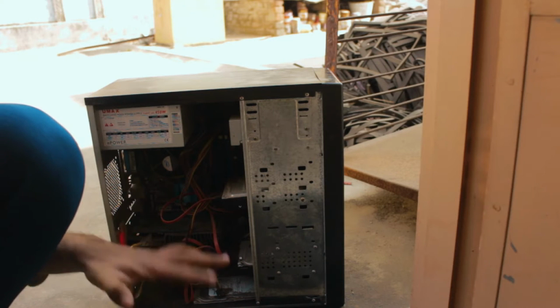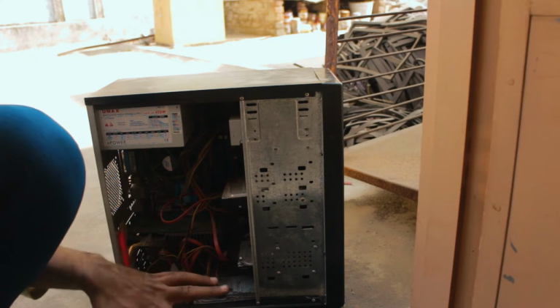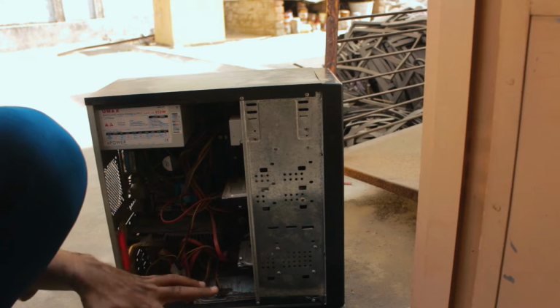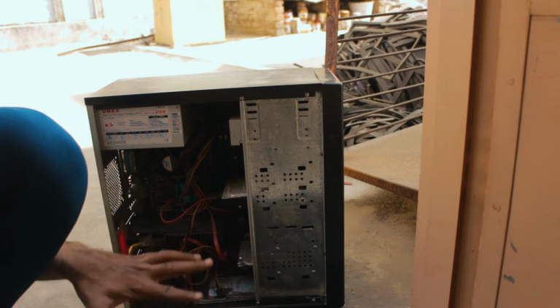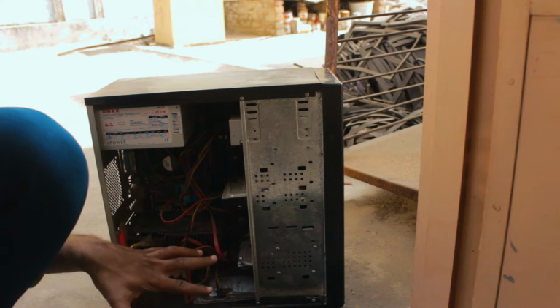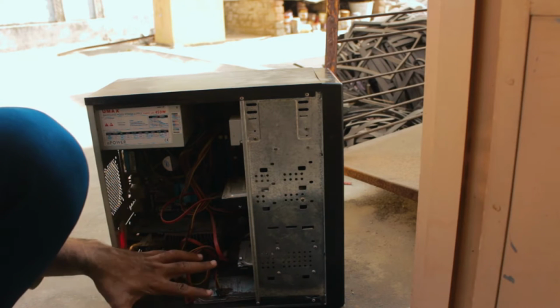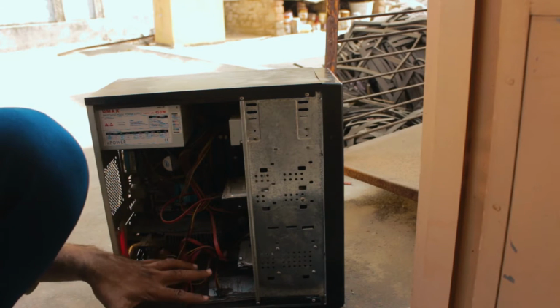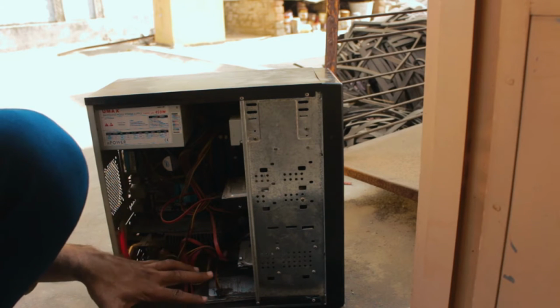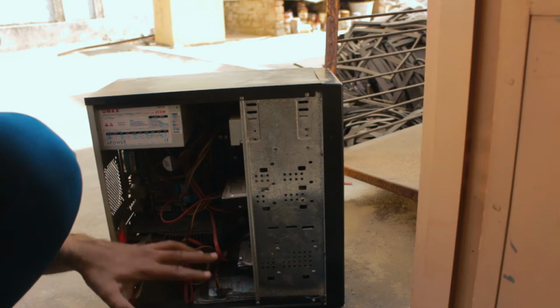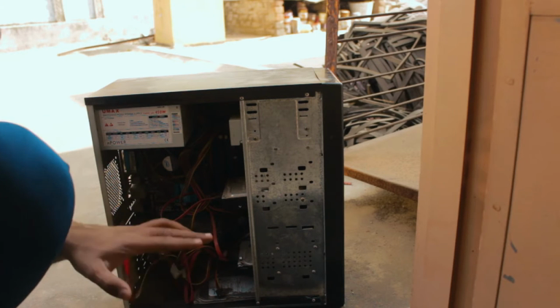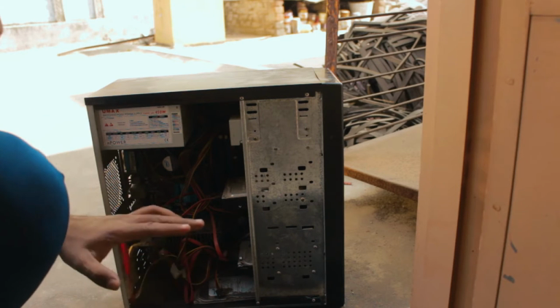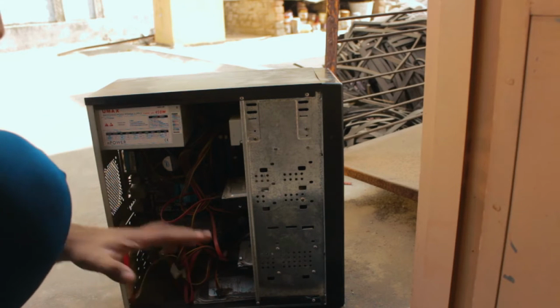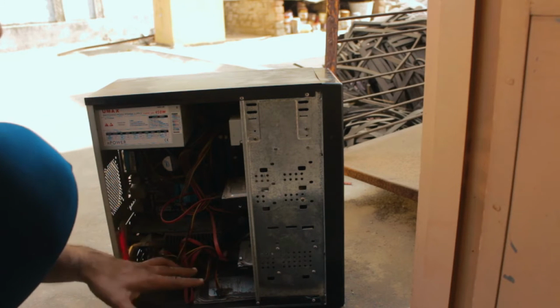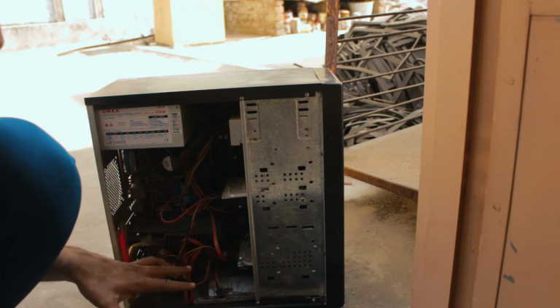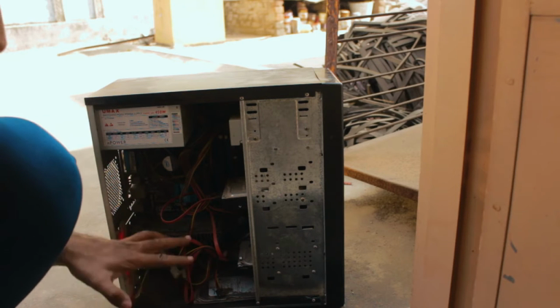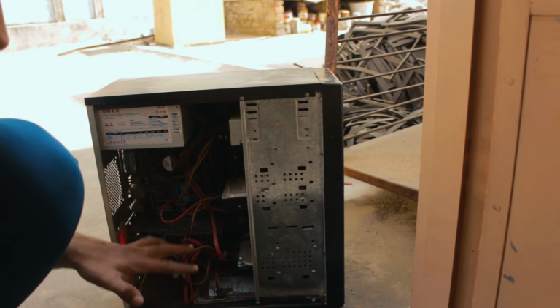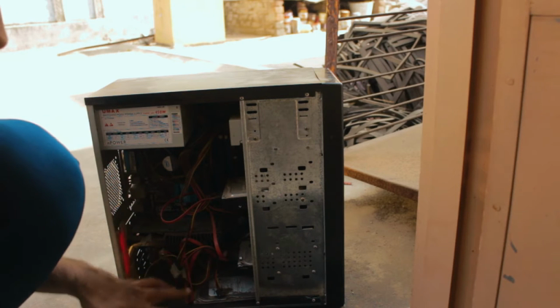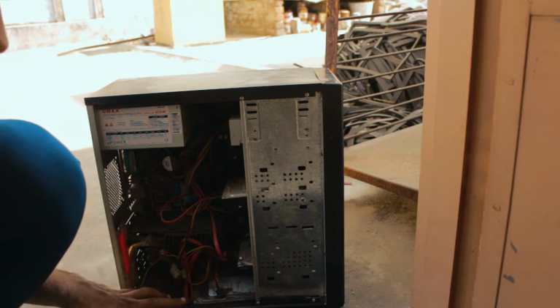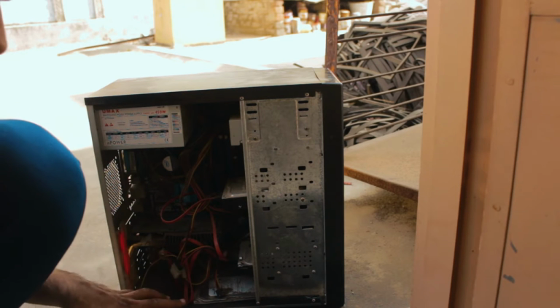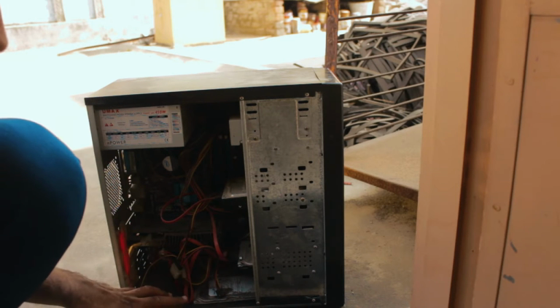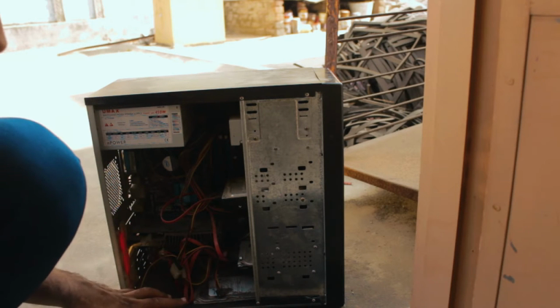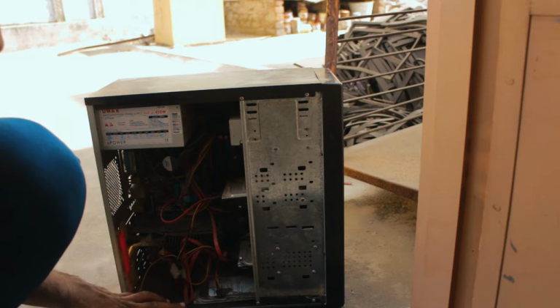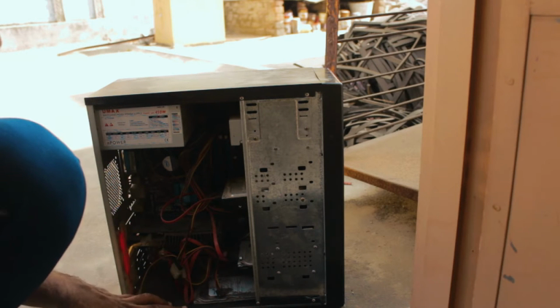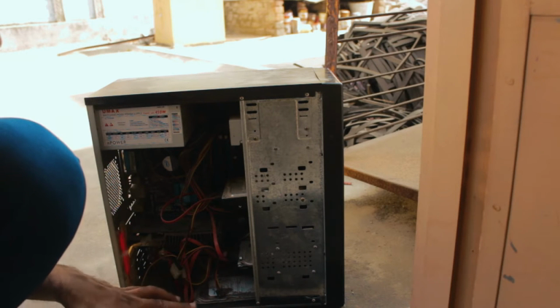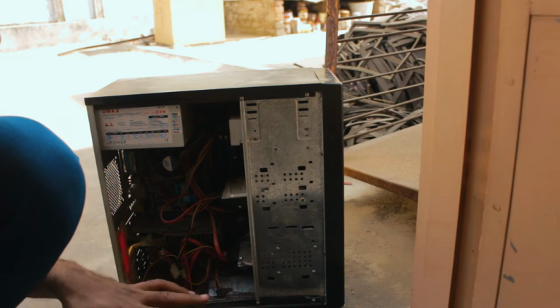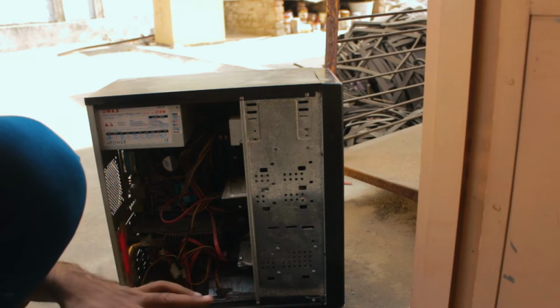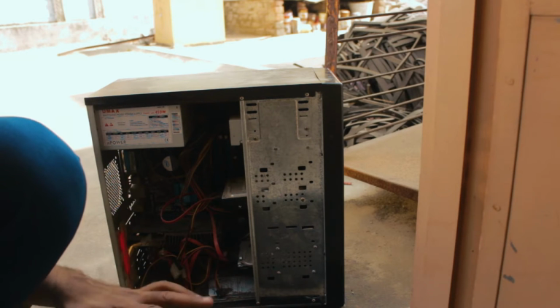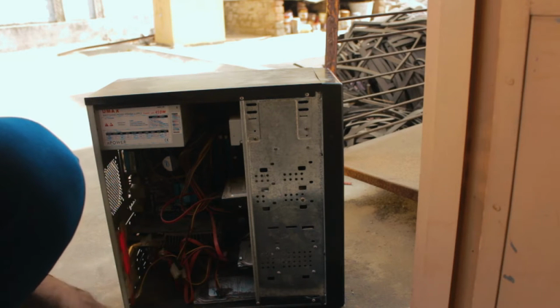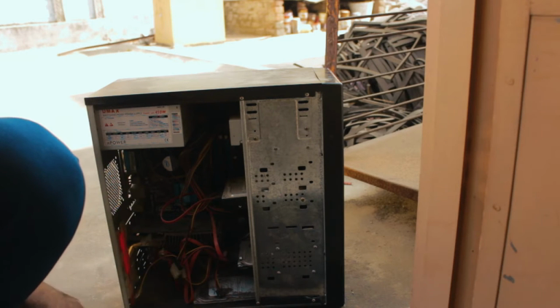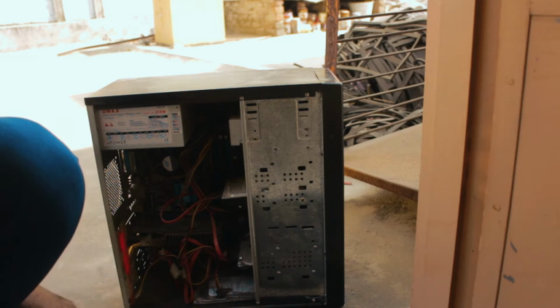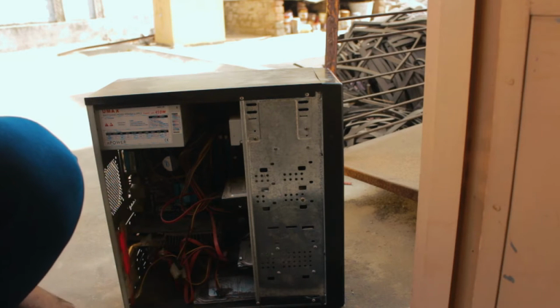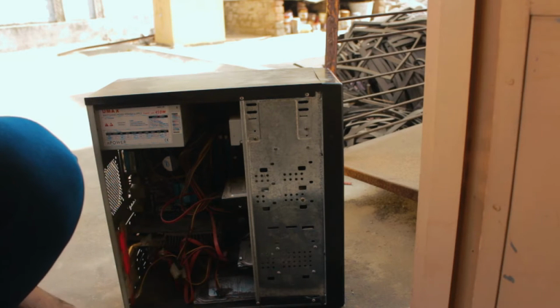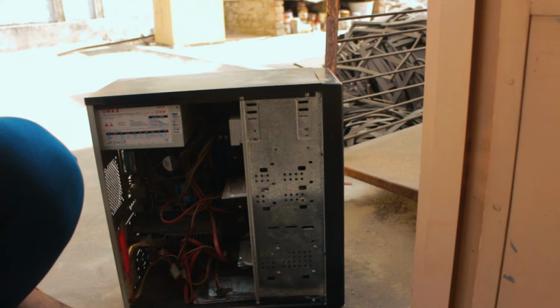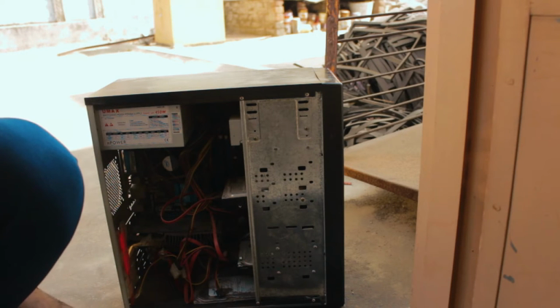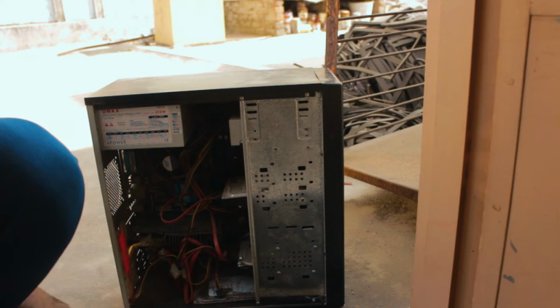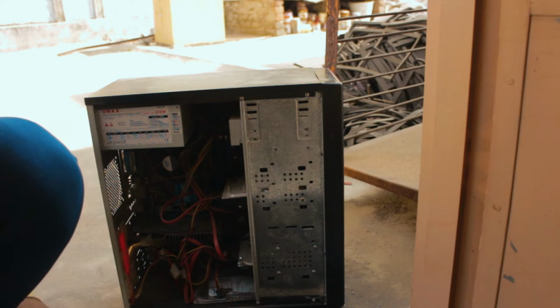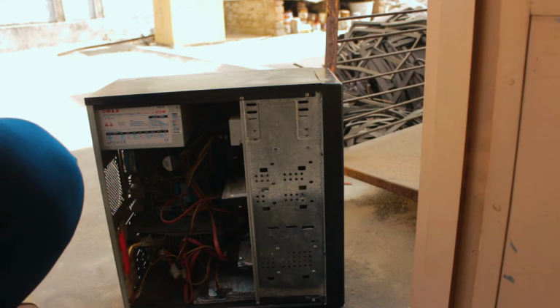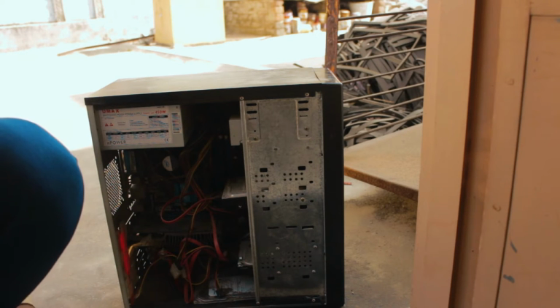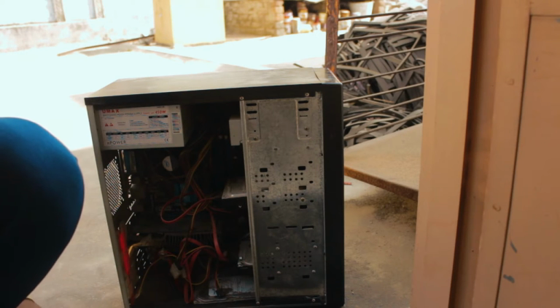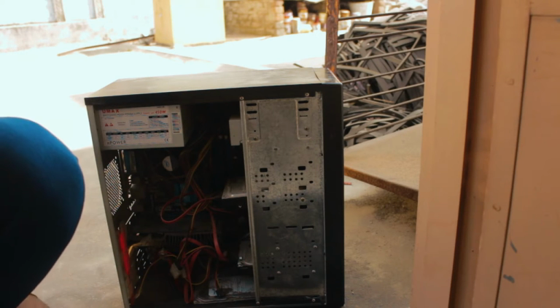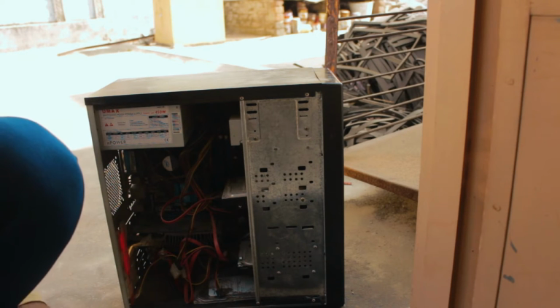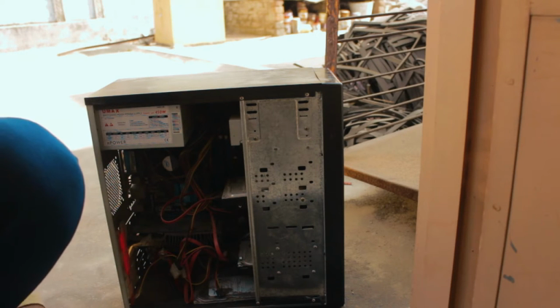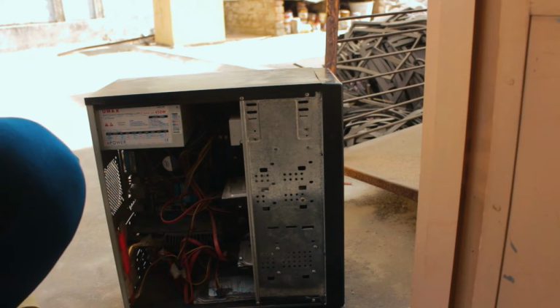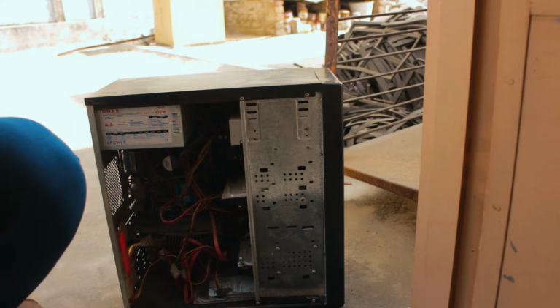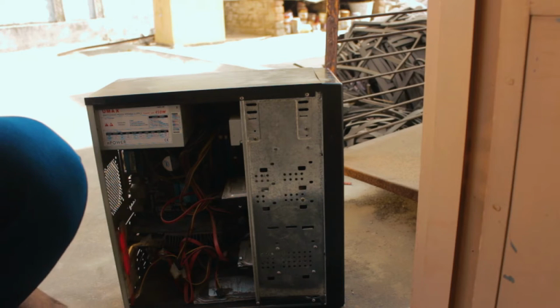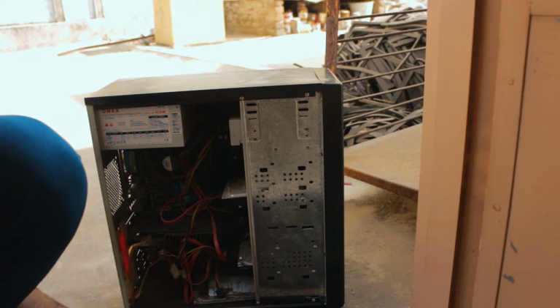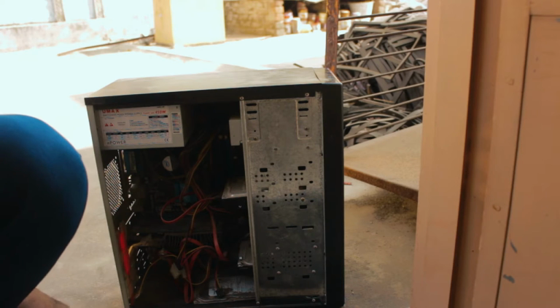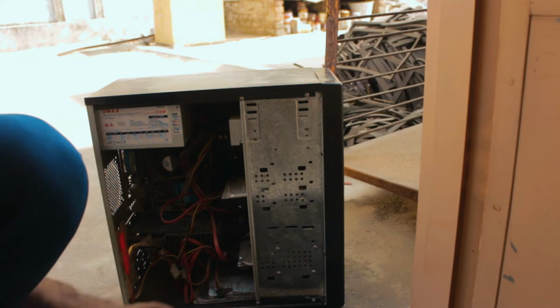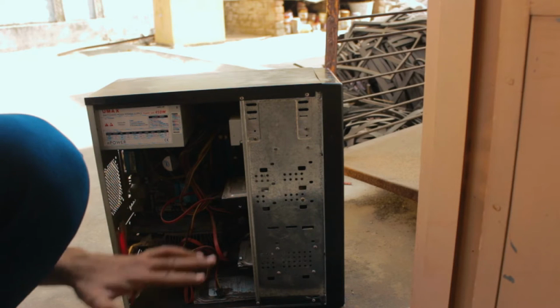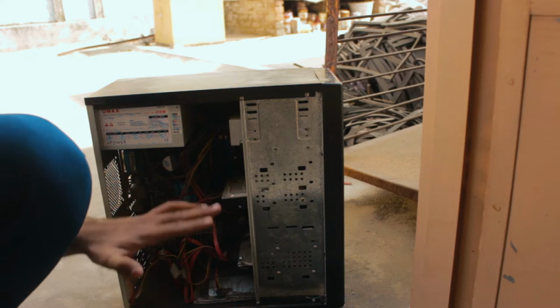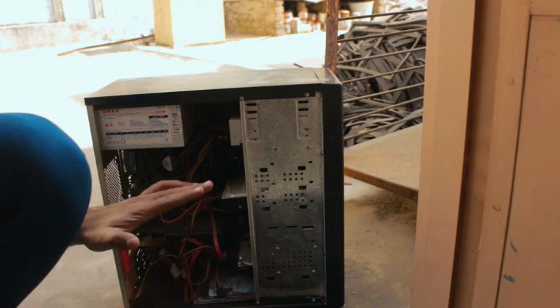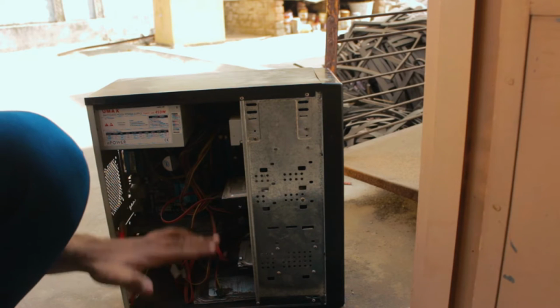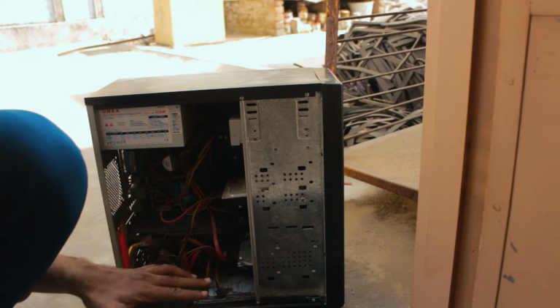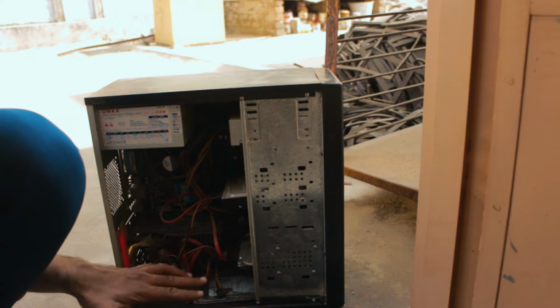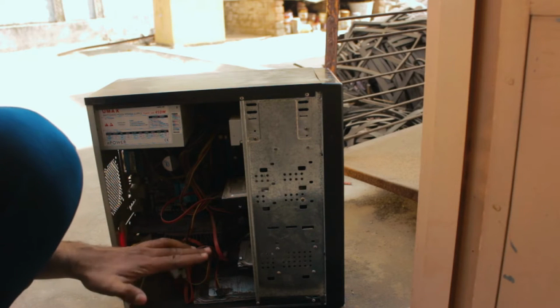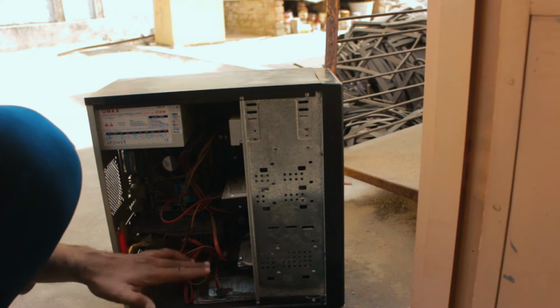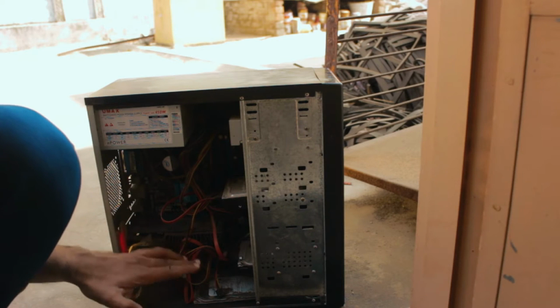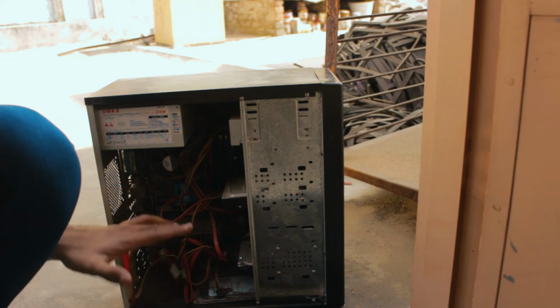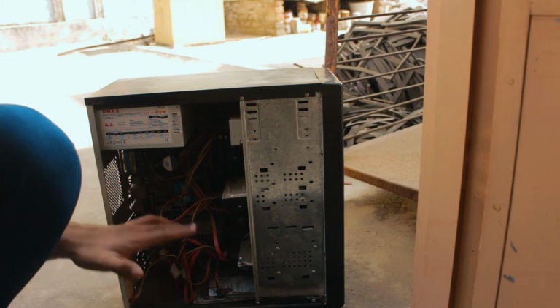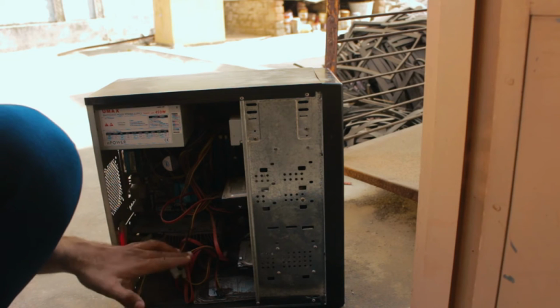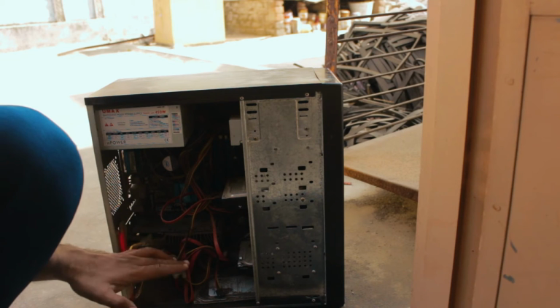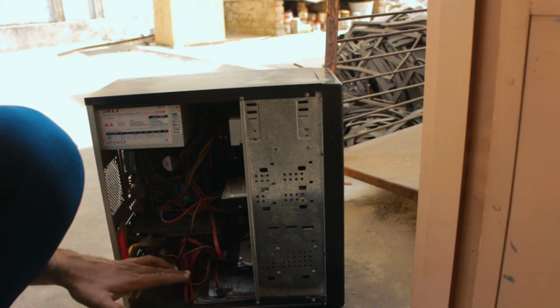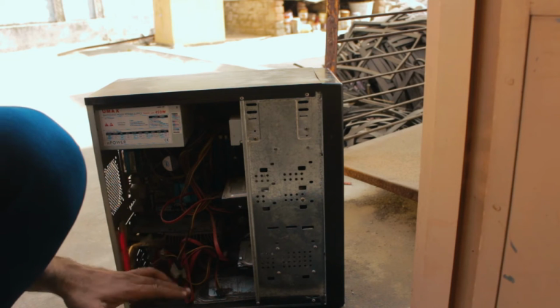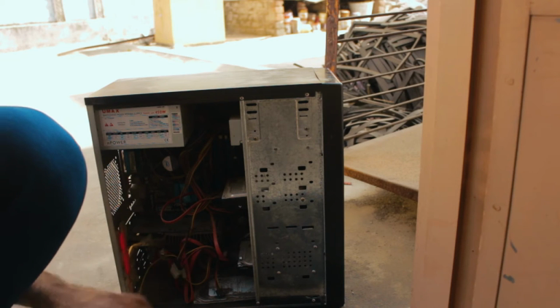So like I said, I will try to fix some of the cables. I am not sure if I will be able to do it or not, but I will try my best.